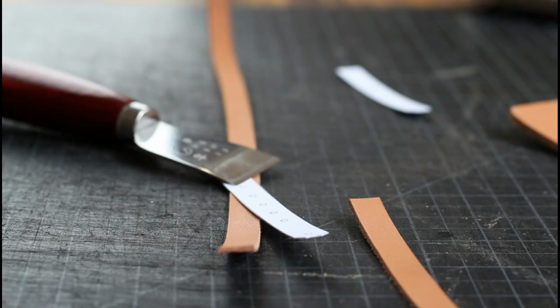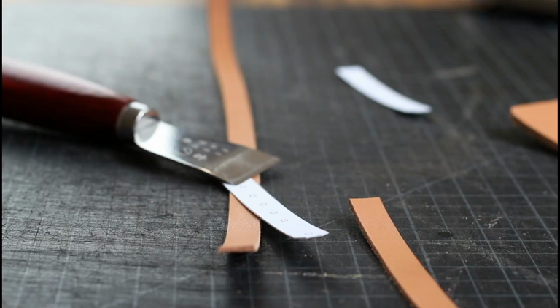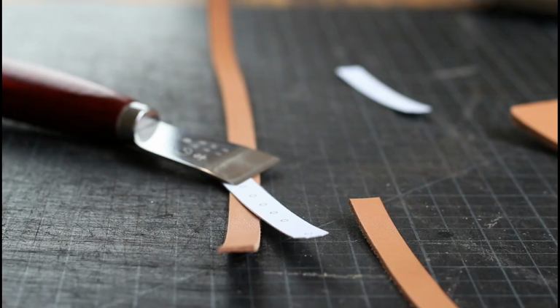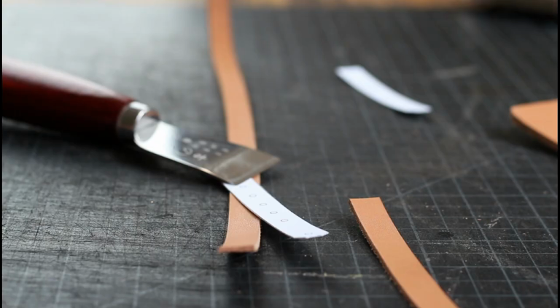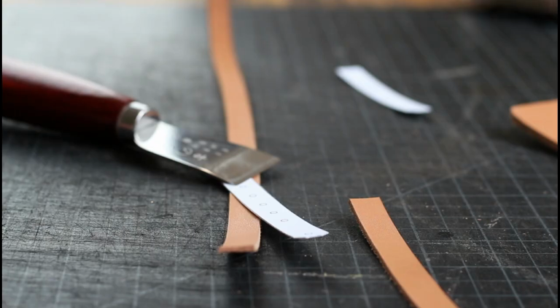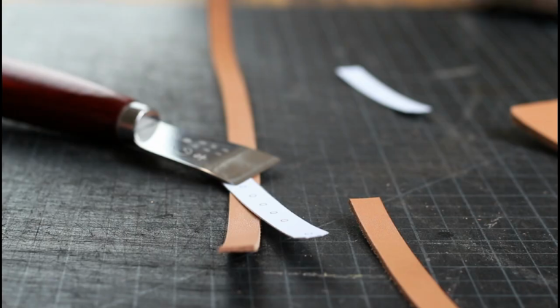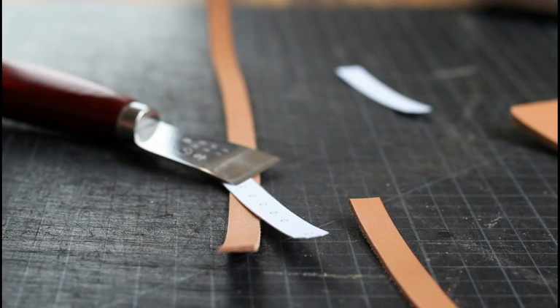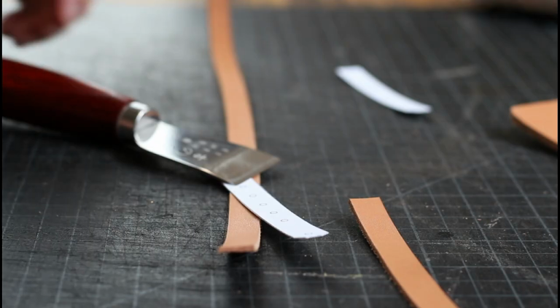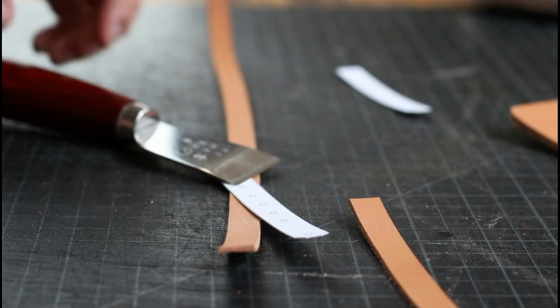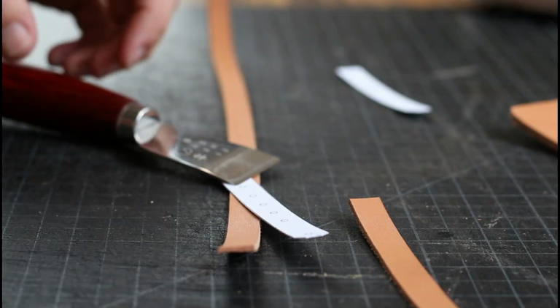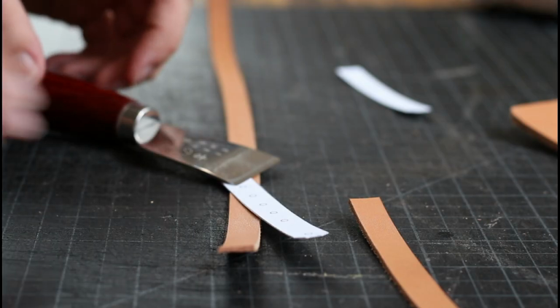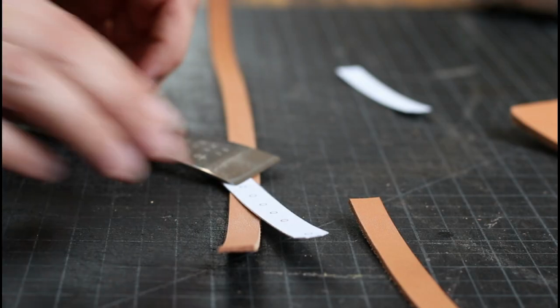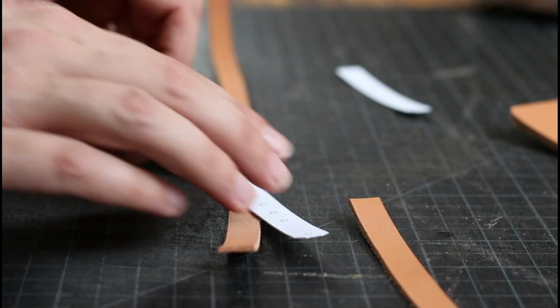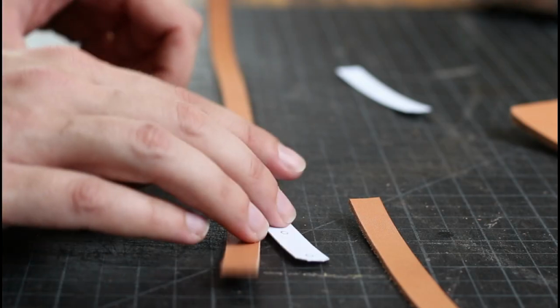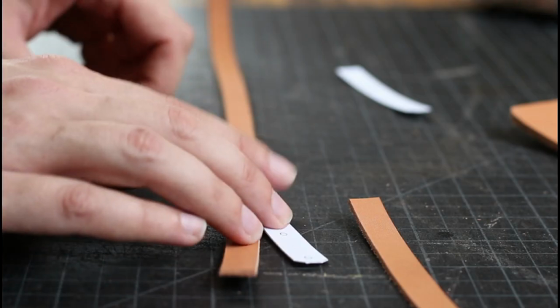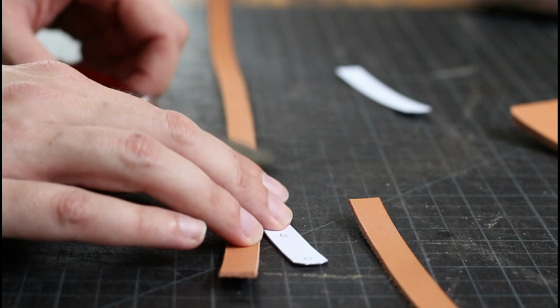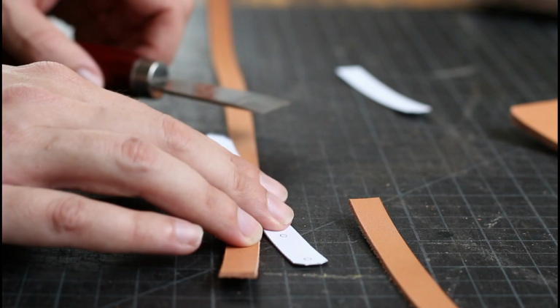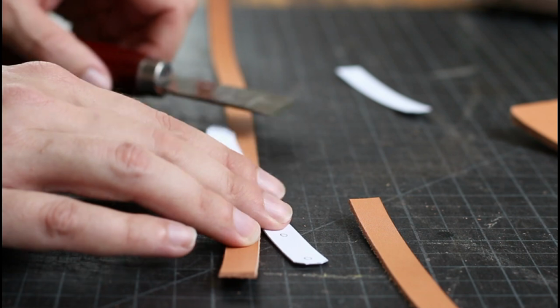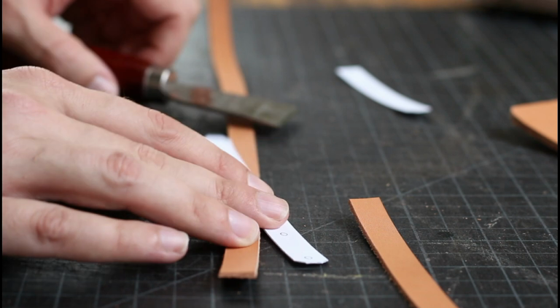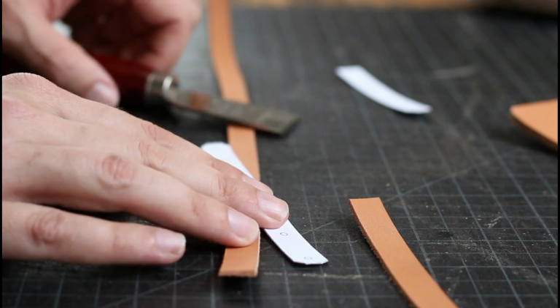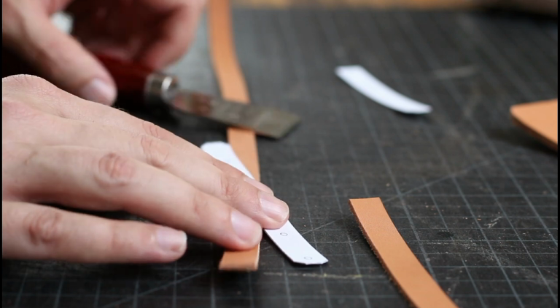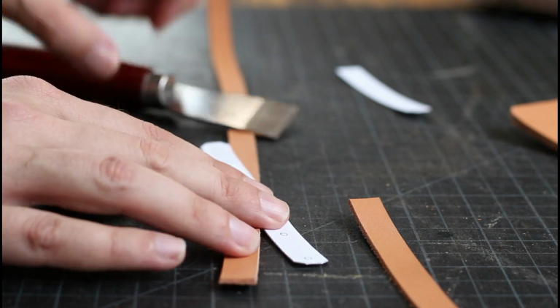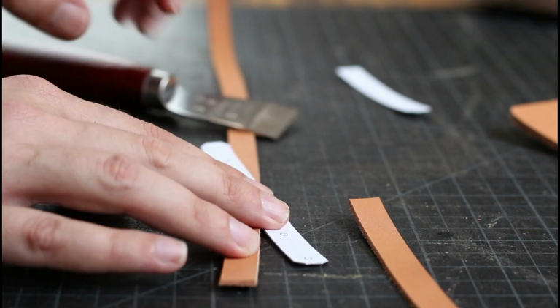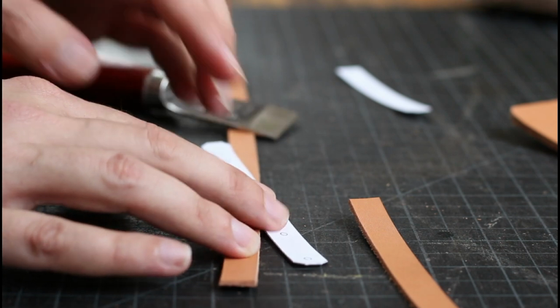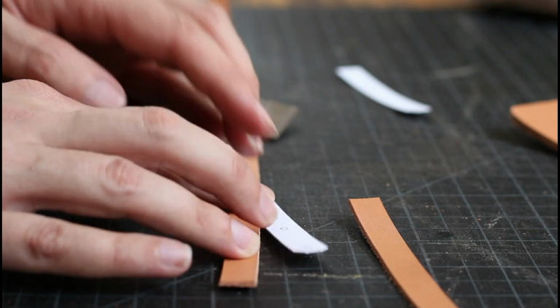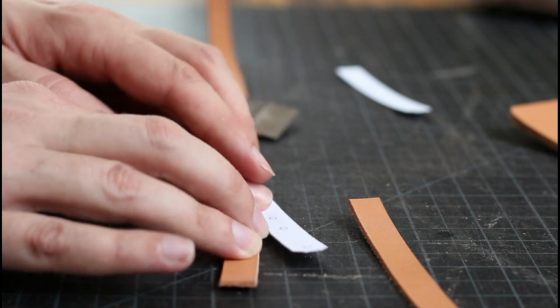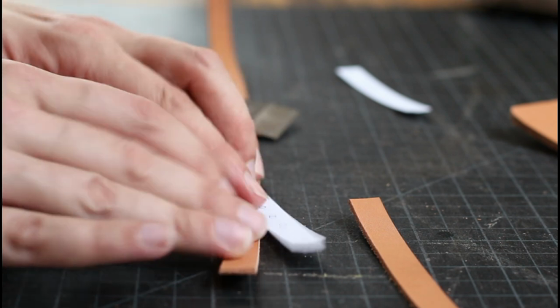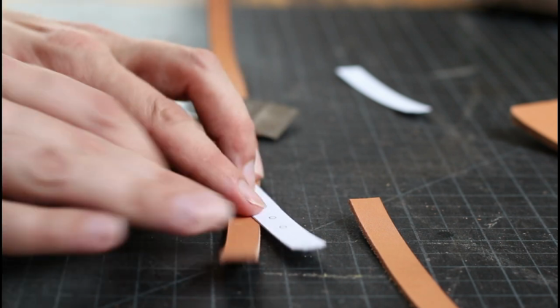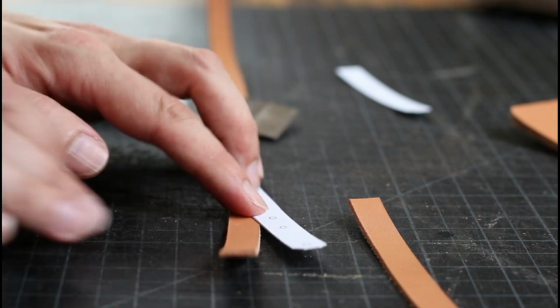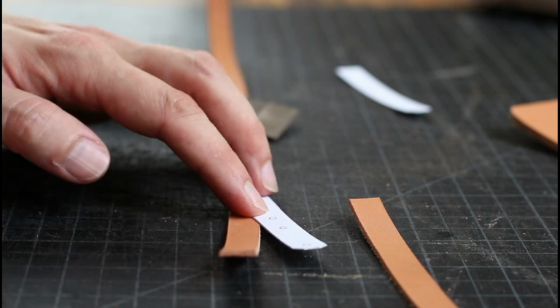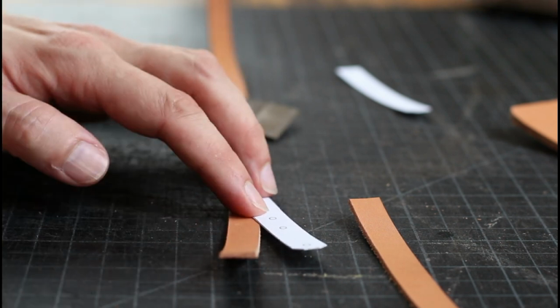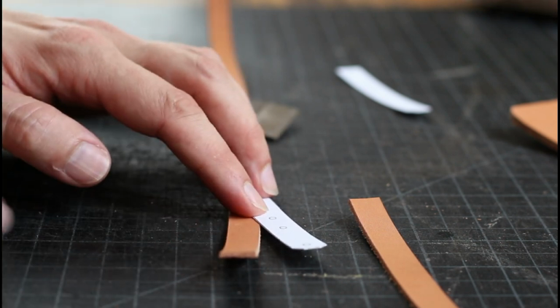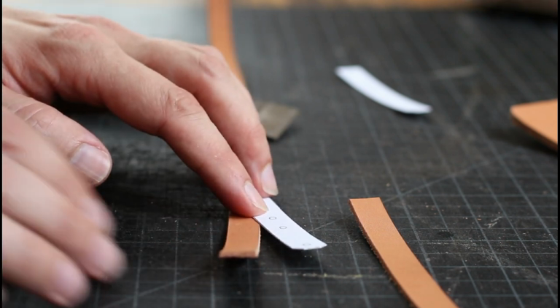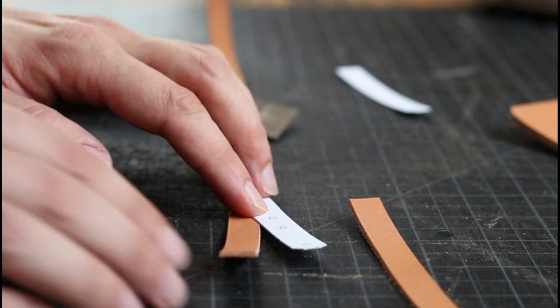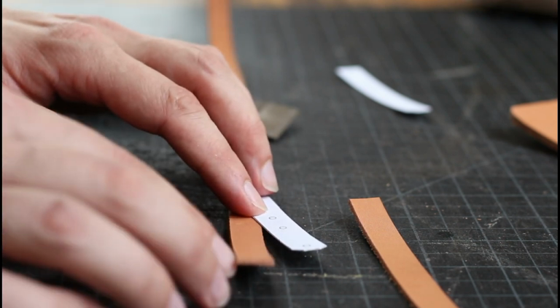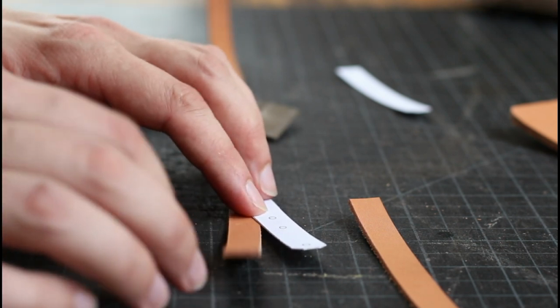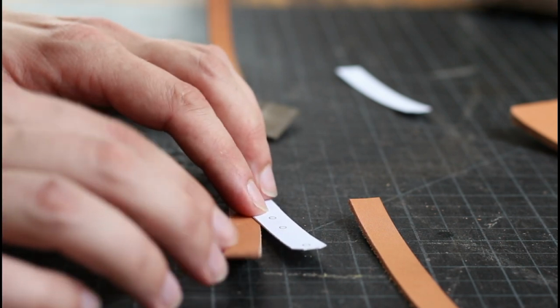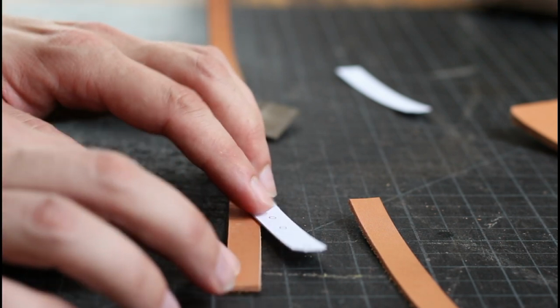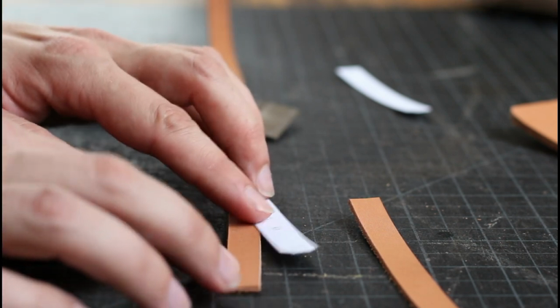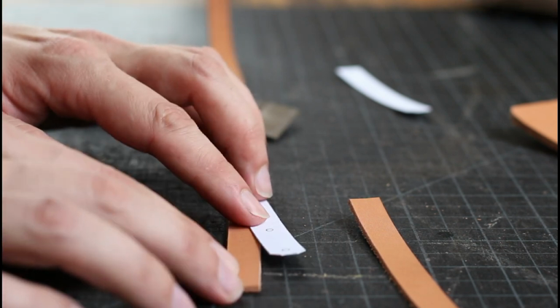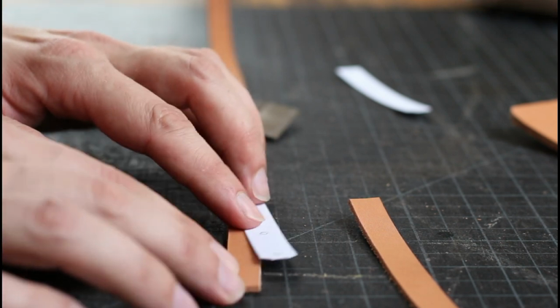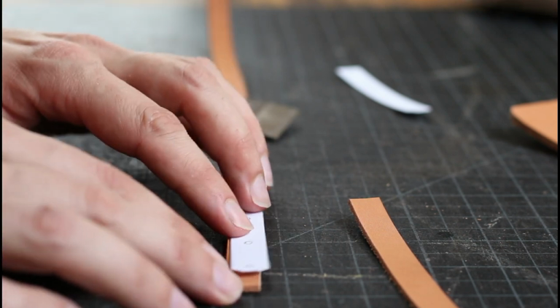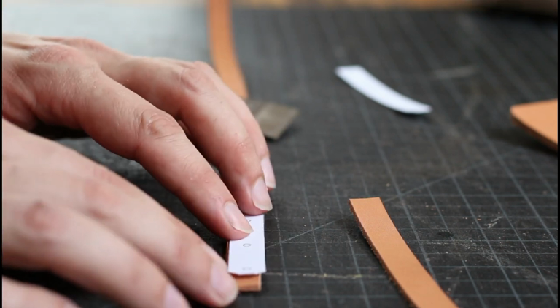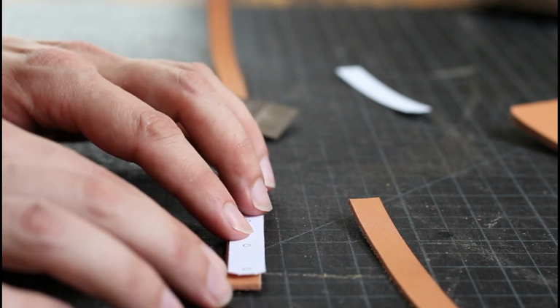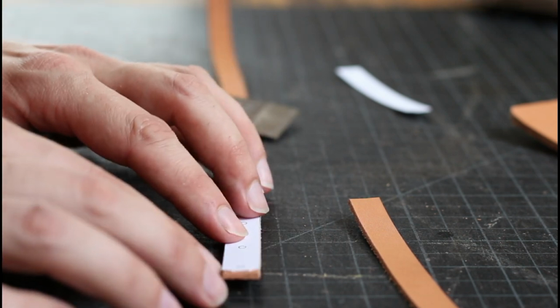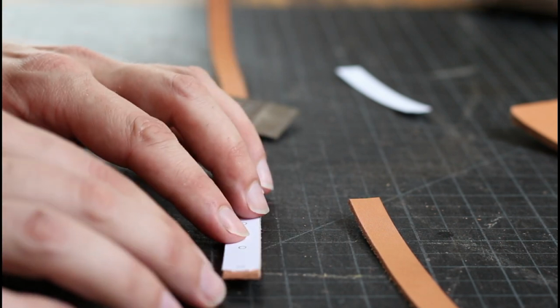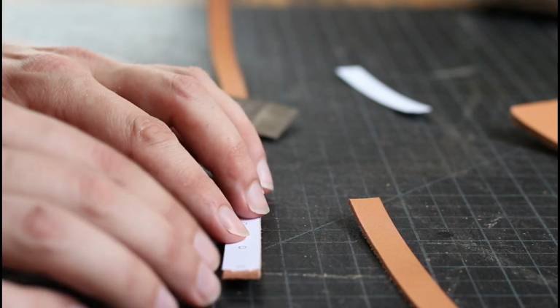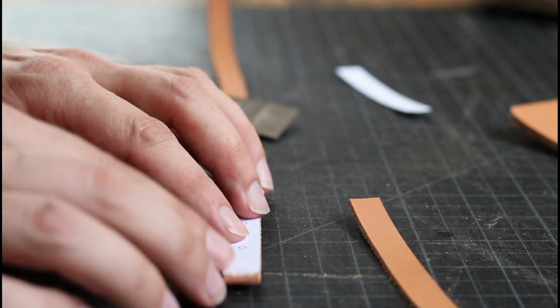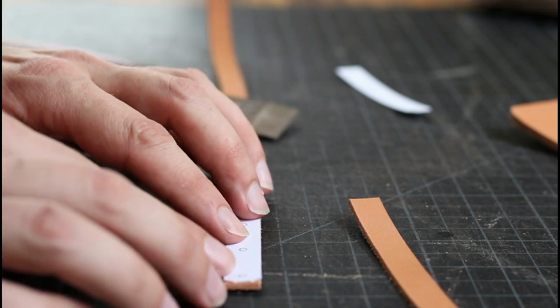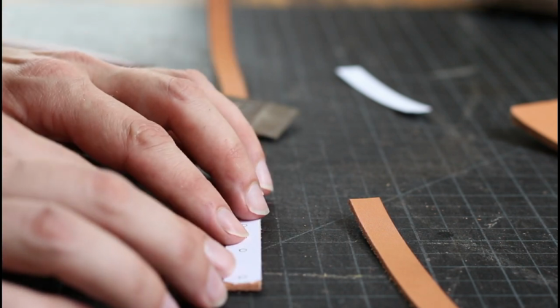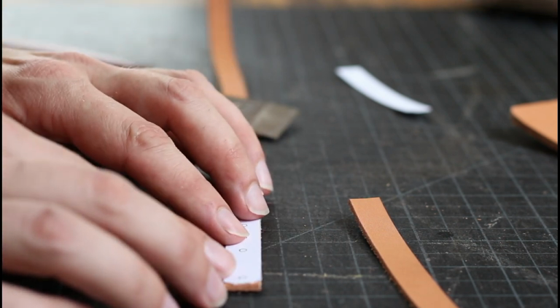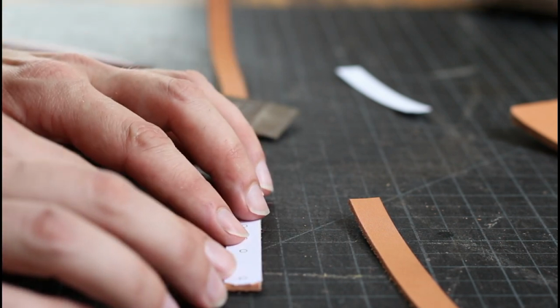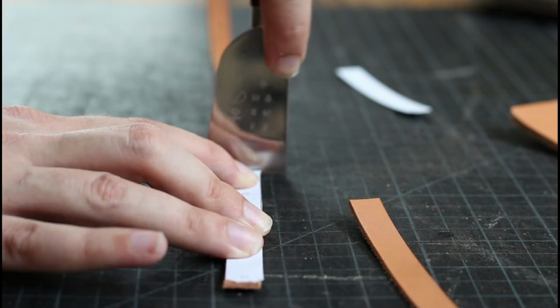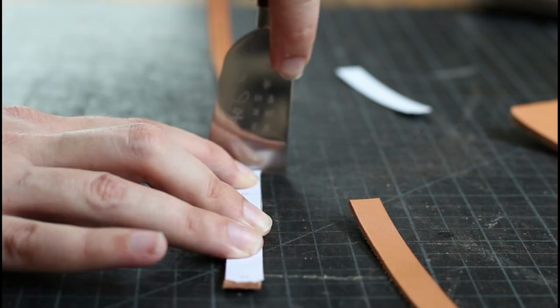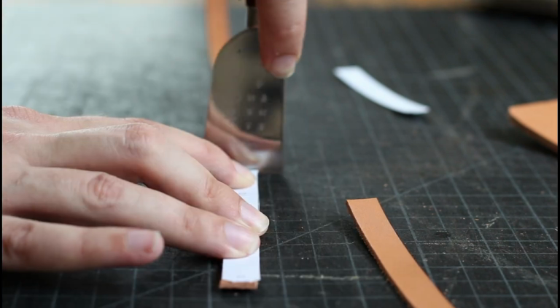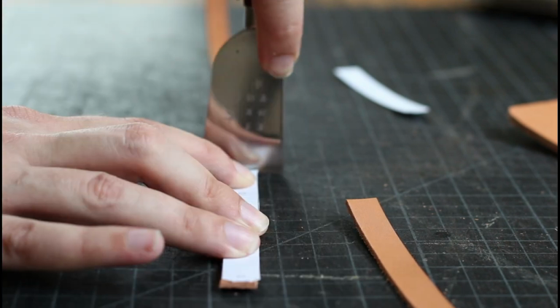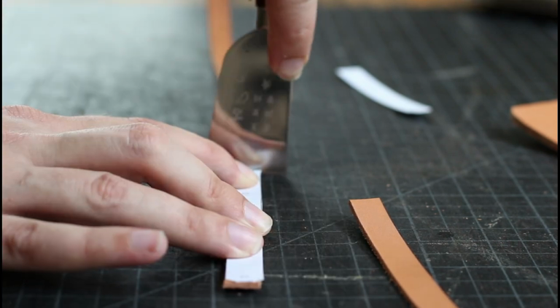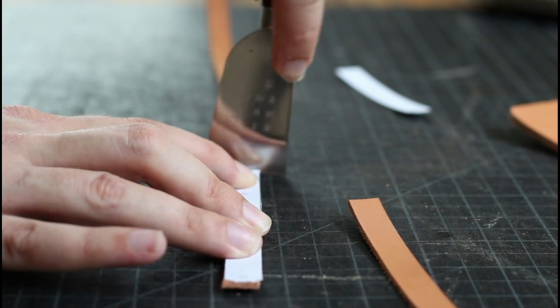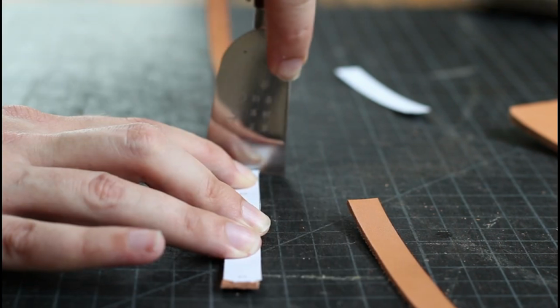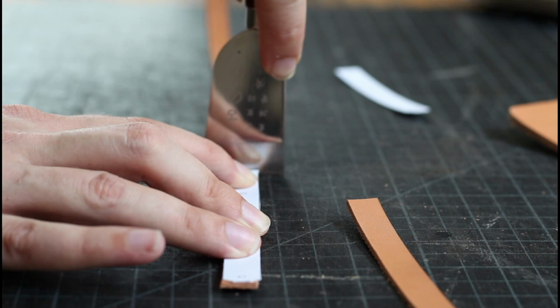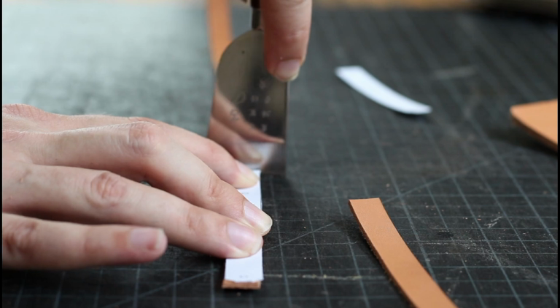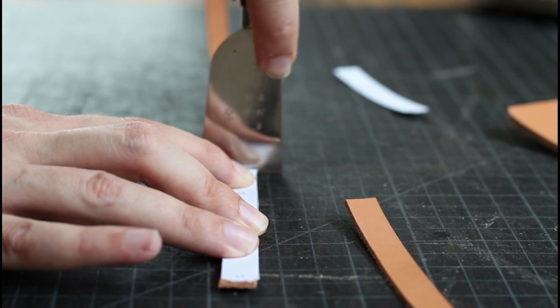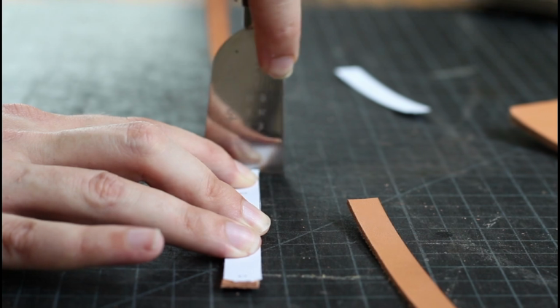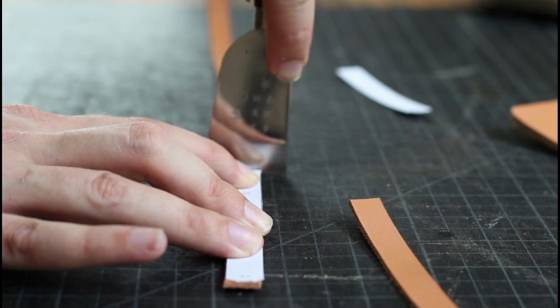Step 8: measuring the strap to size and marking all of the holes that will be punched out for rivets.